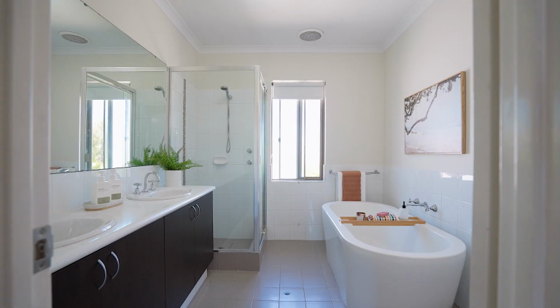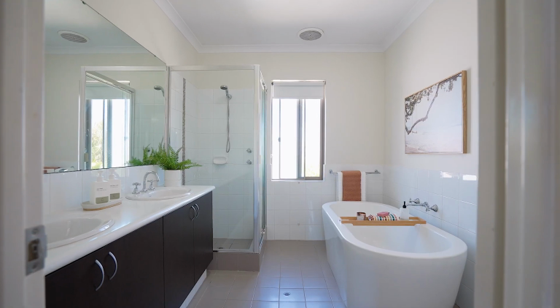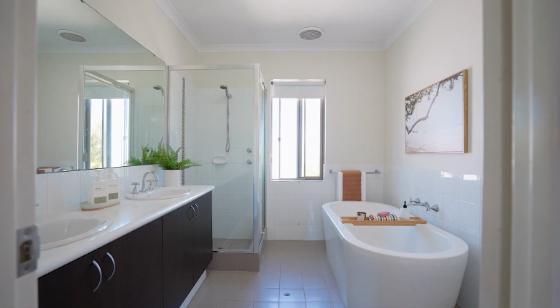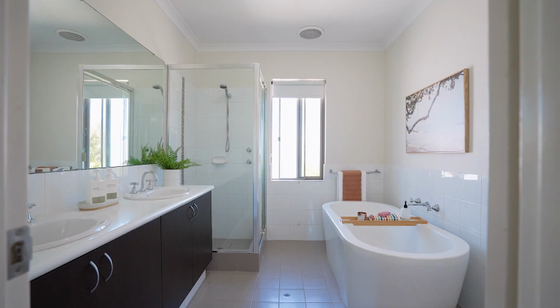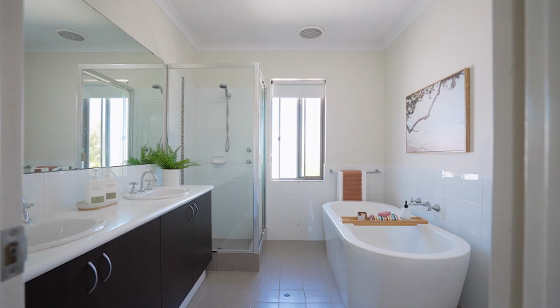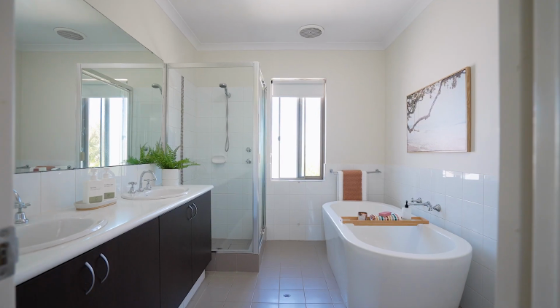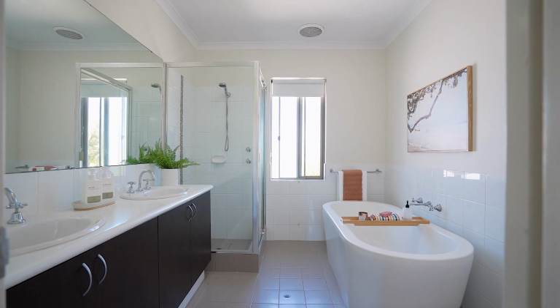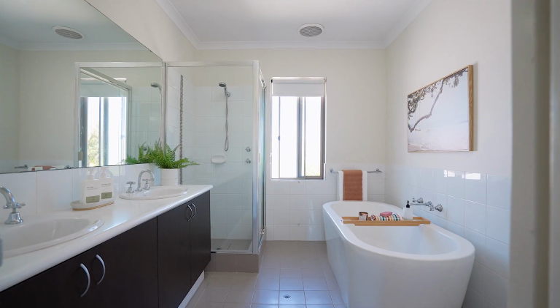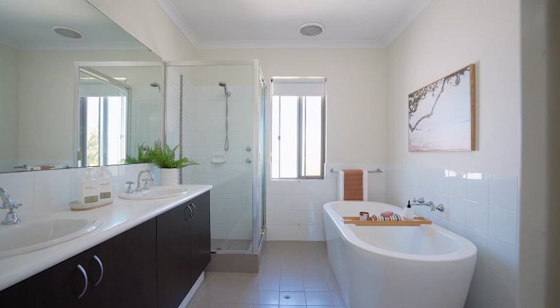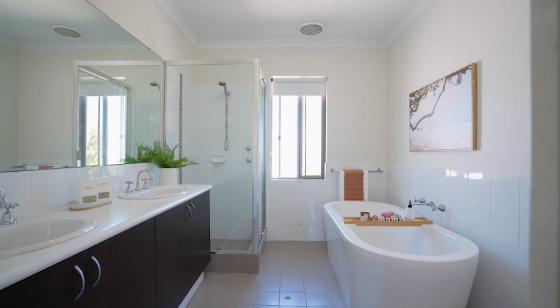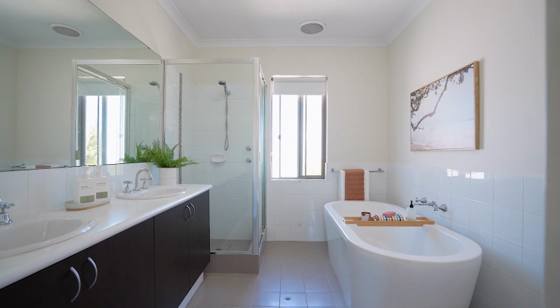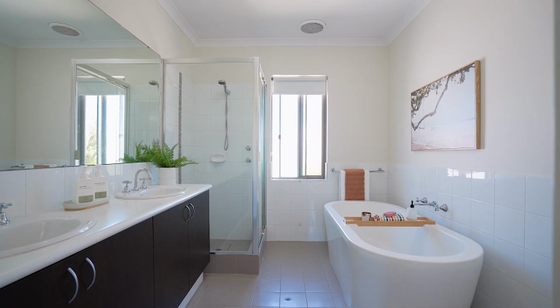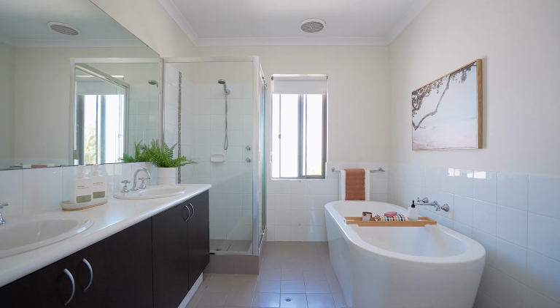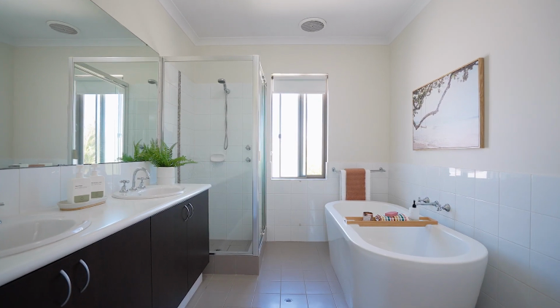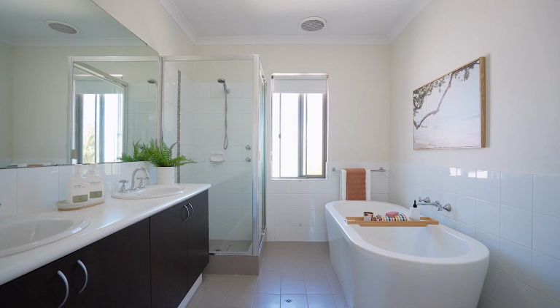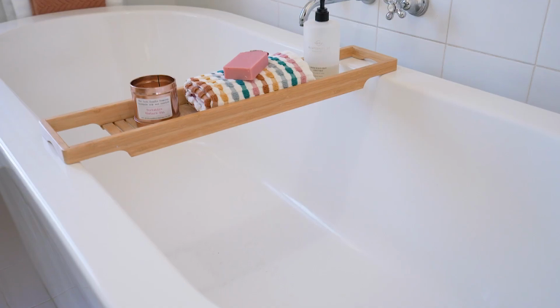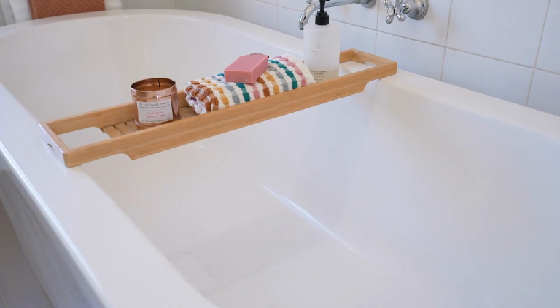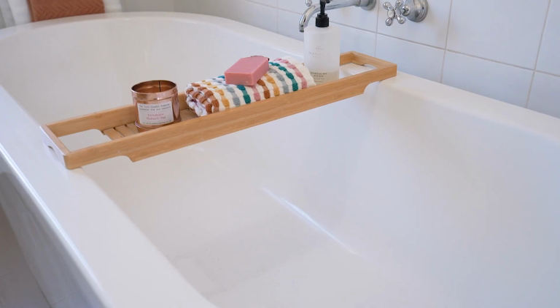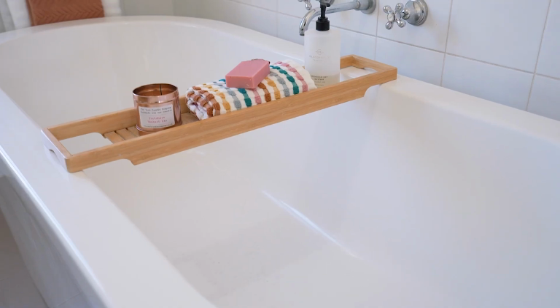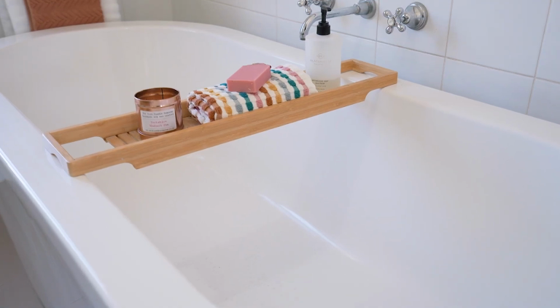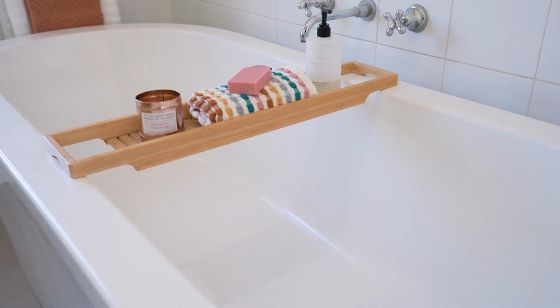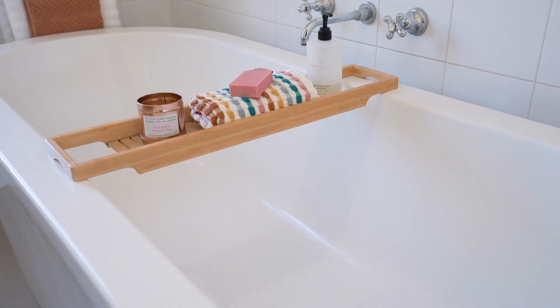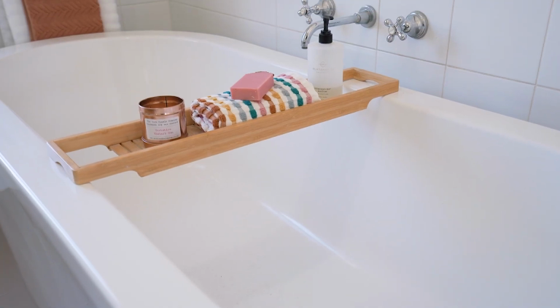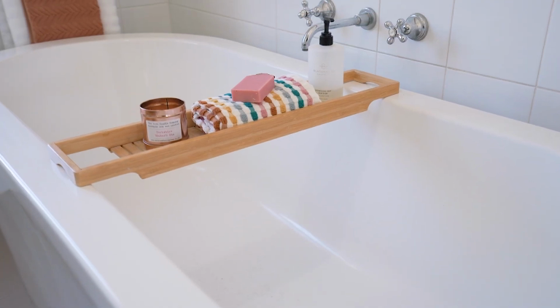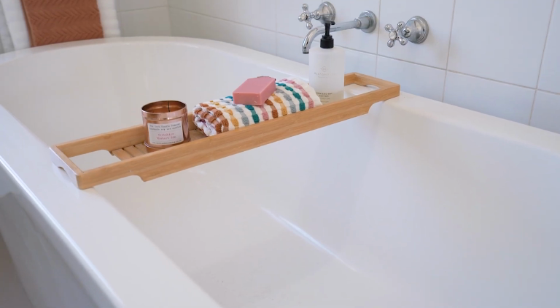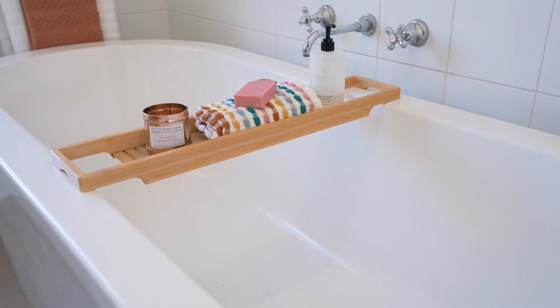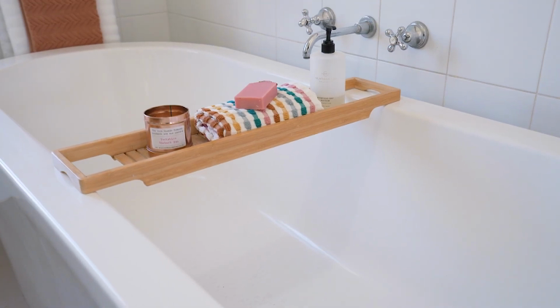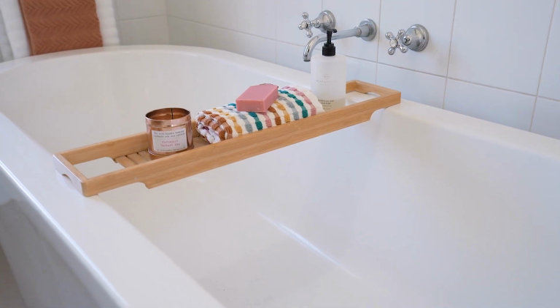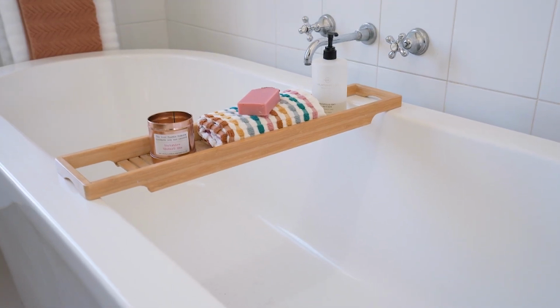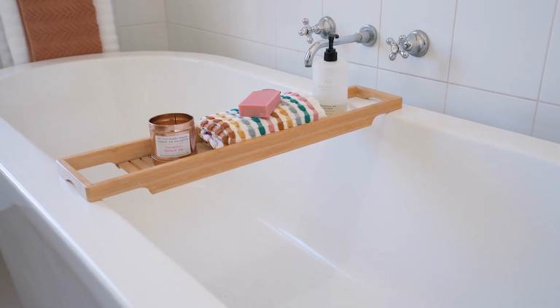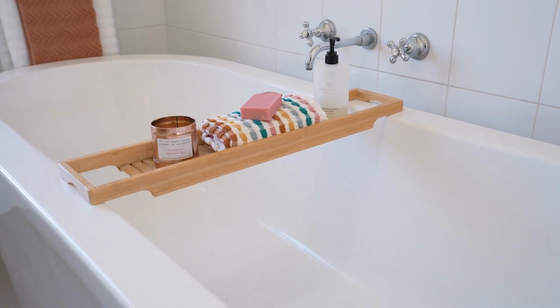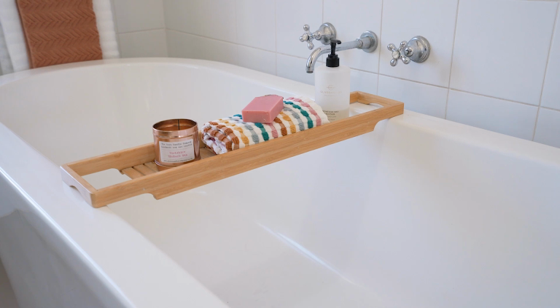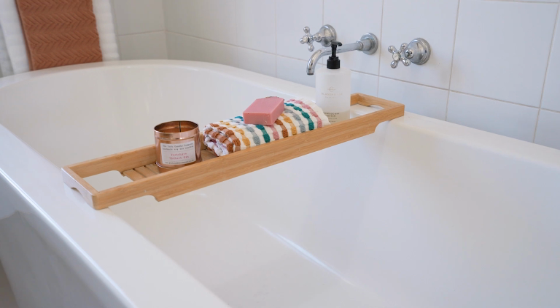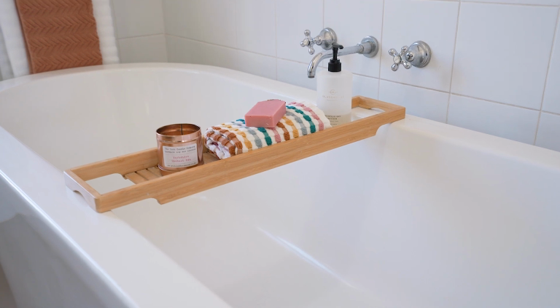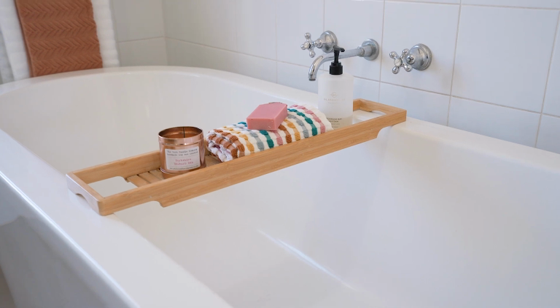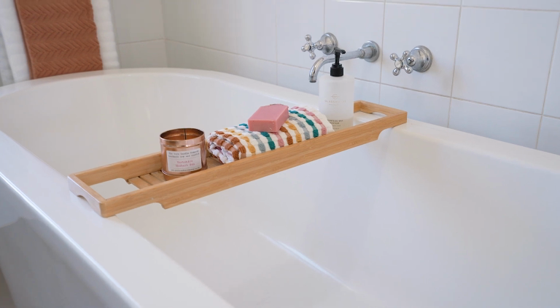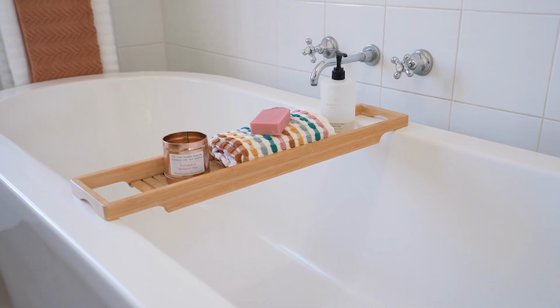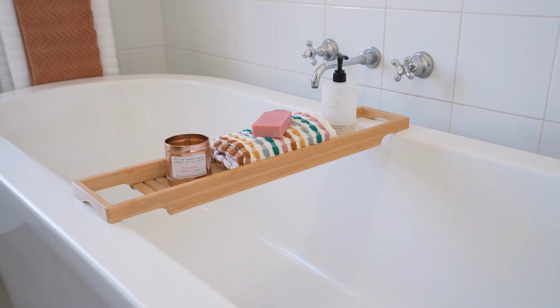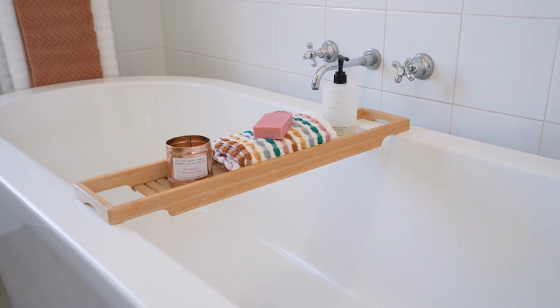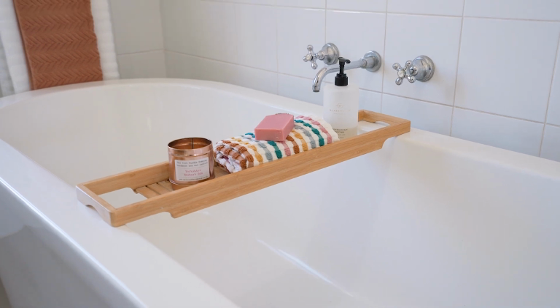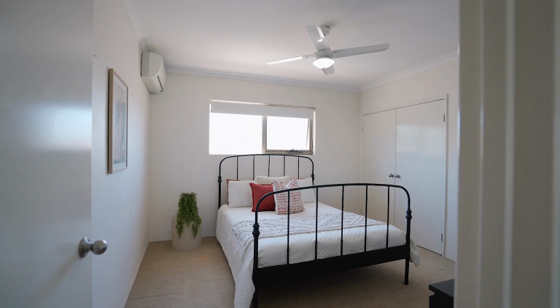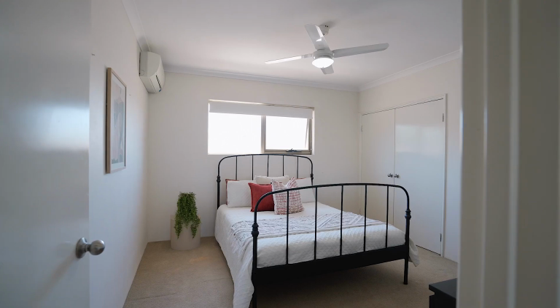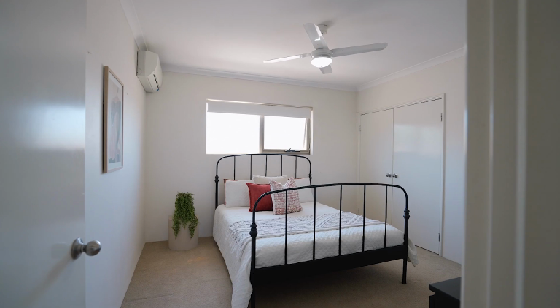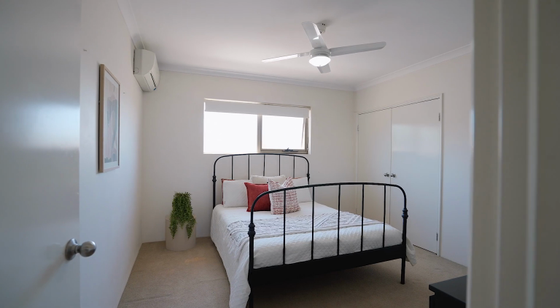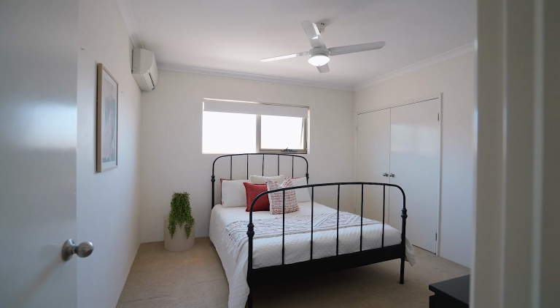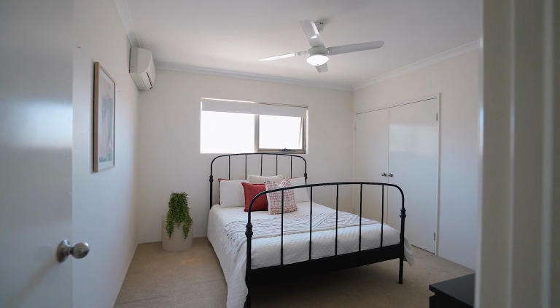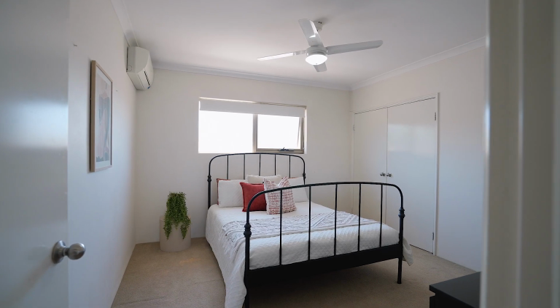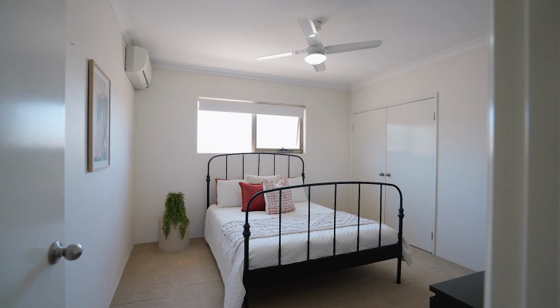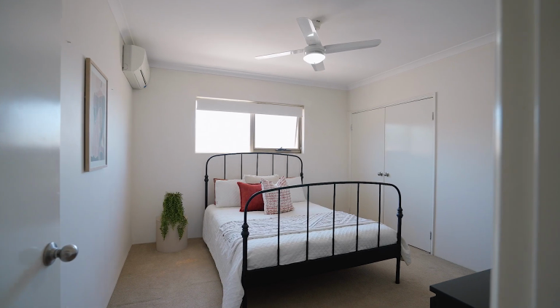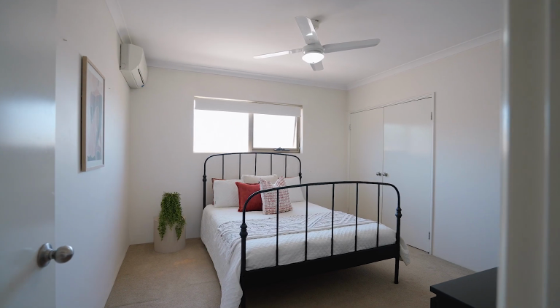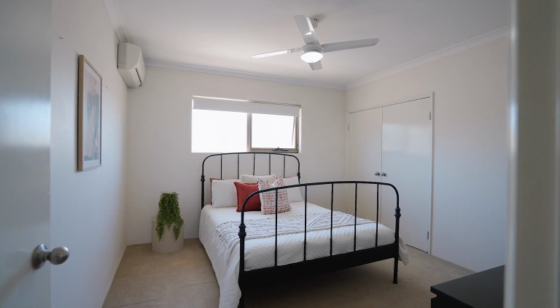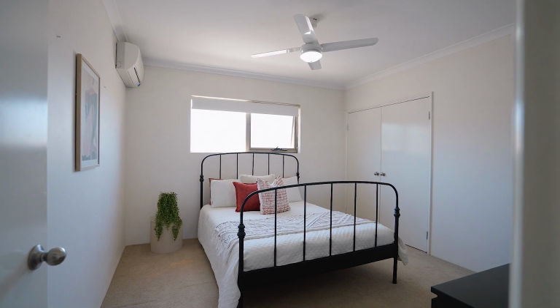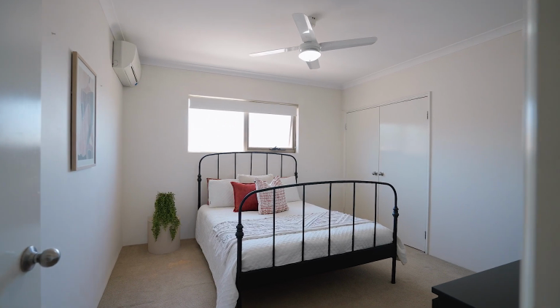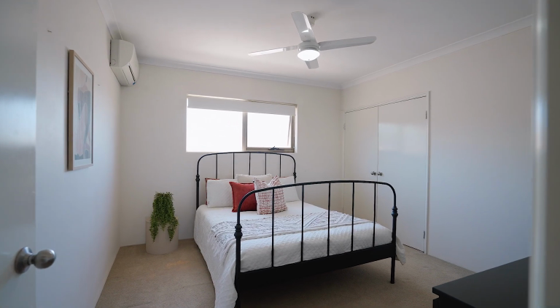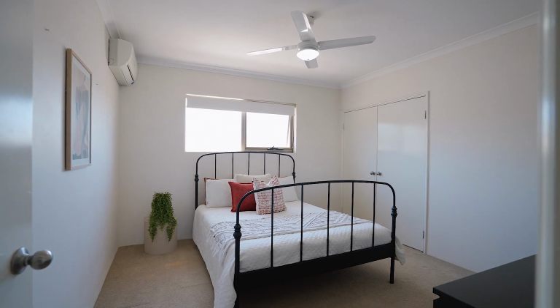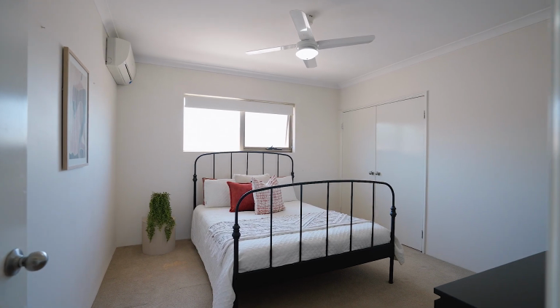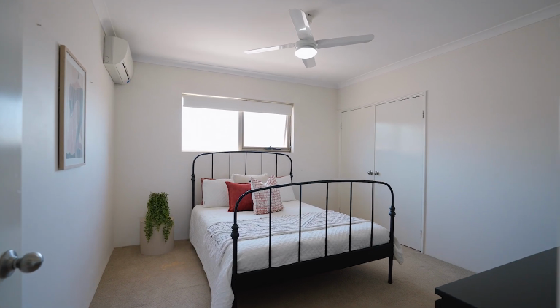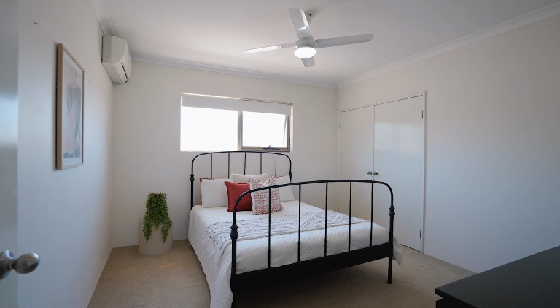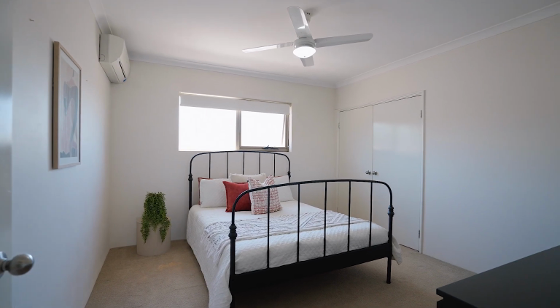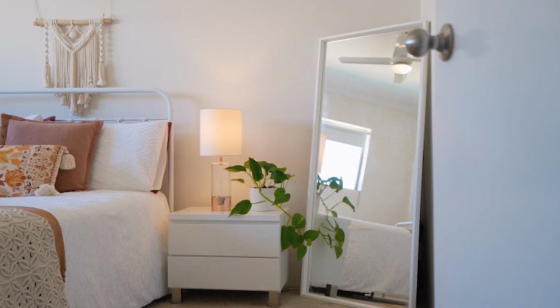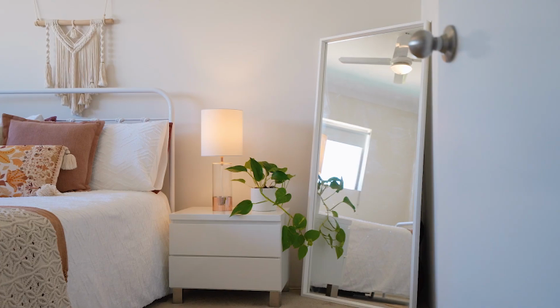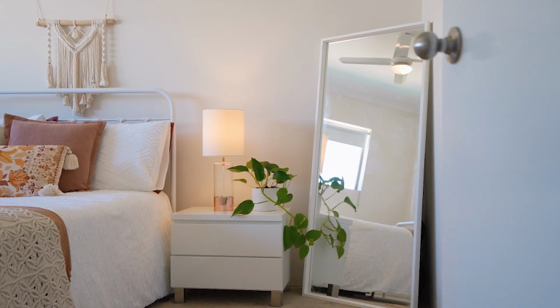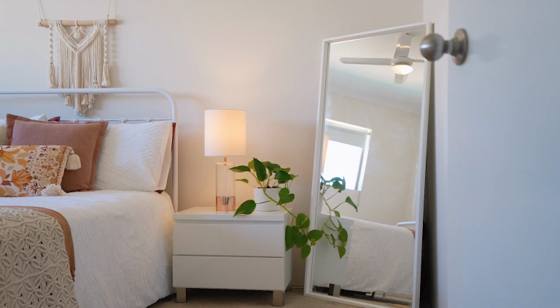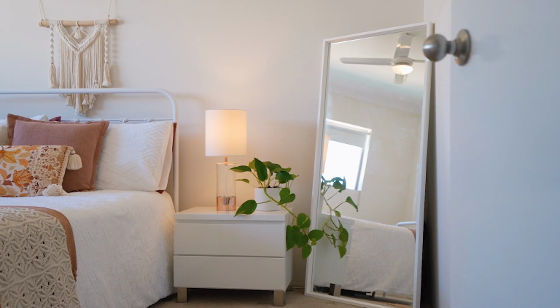The theatre room and study are tucked away downstairs, perfect for movie nights and remote work dreams.